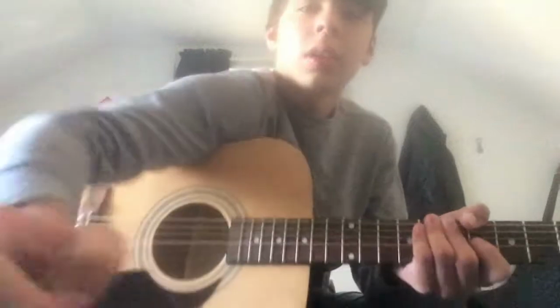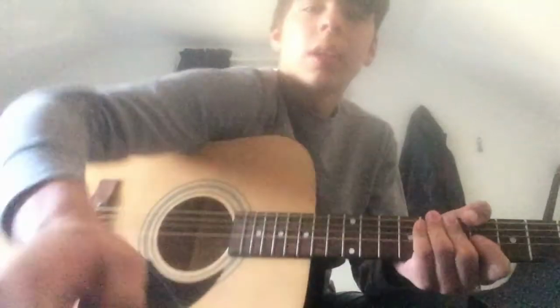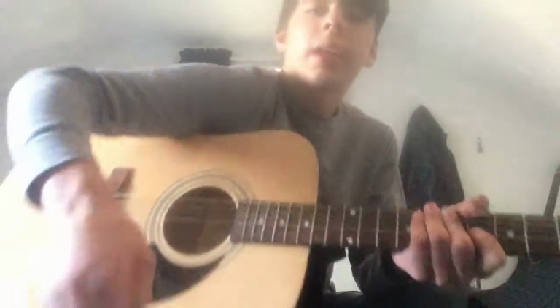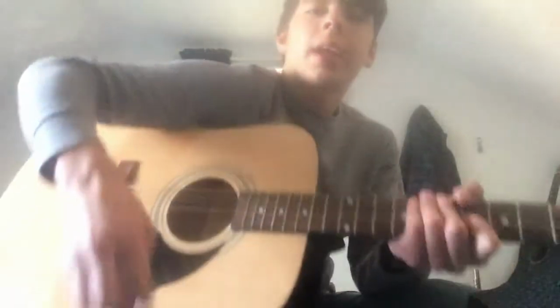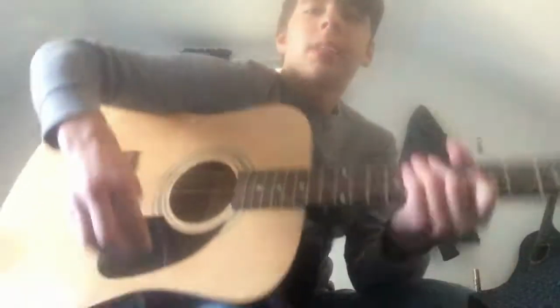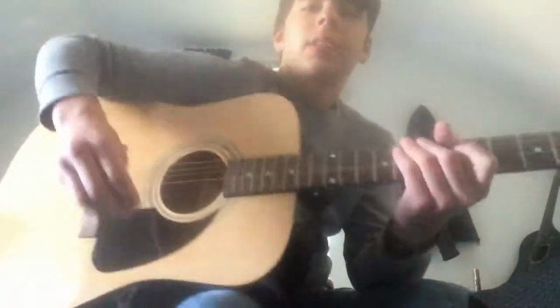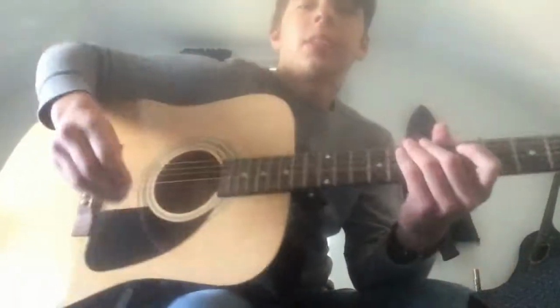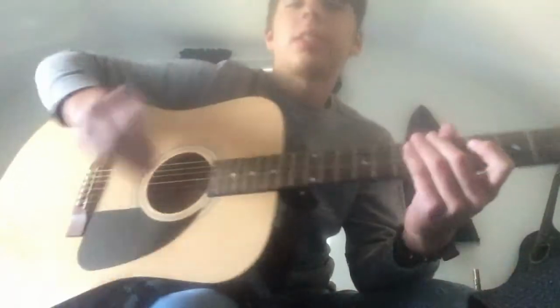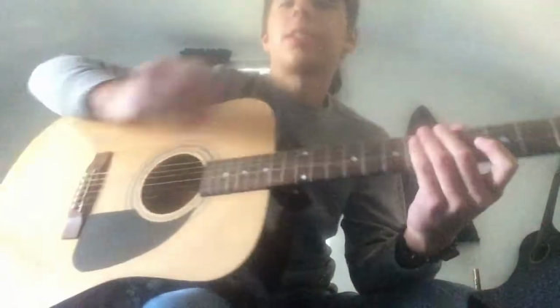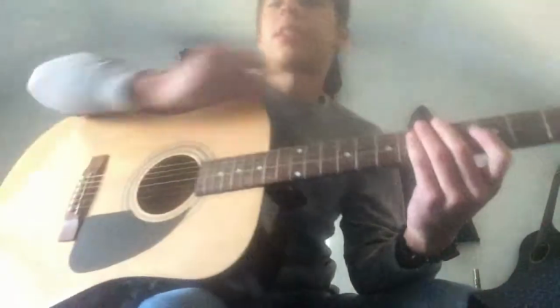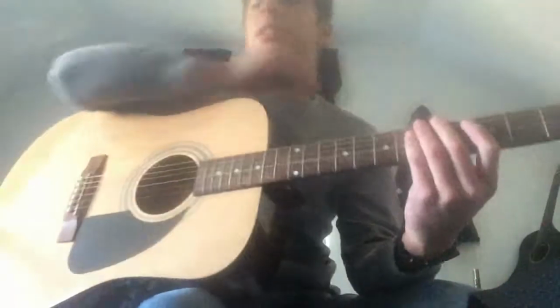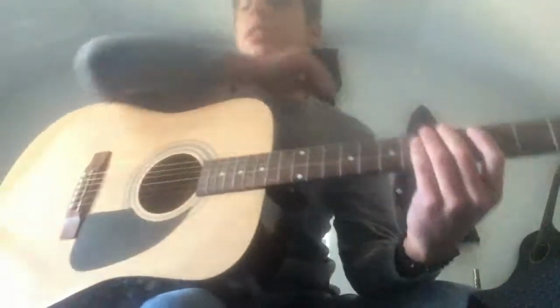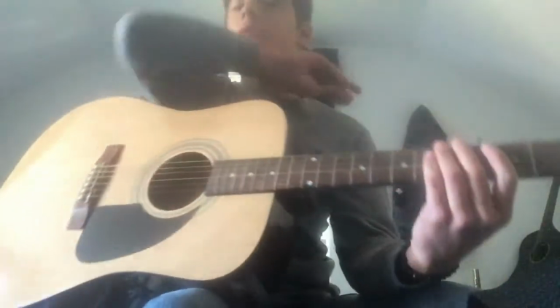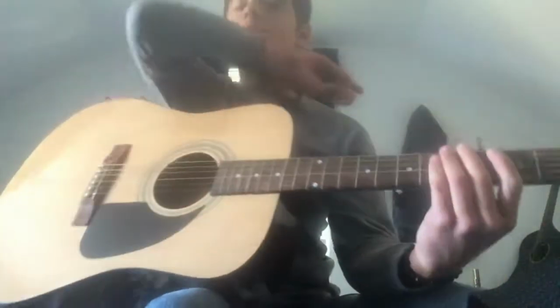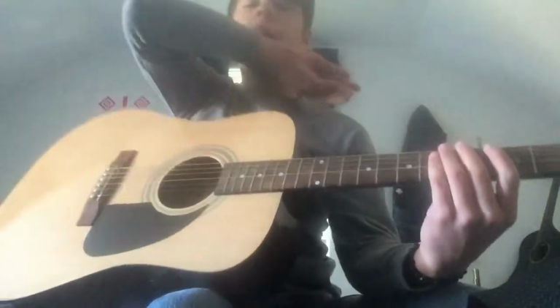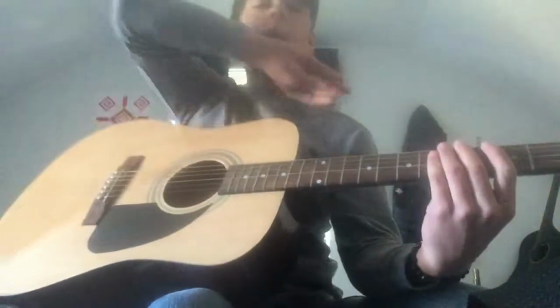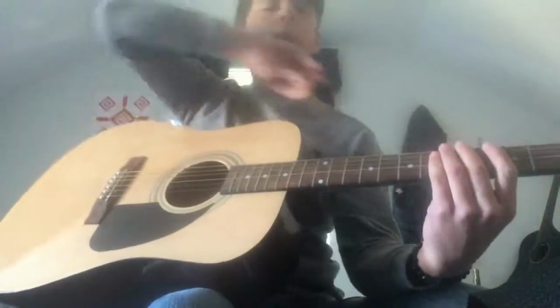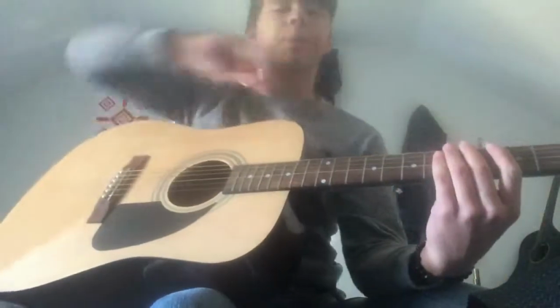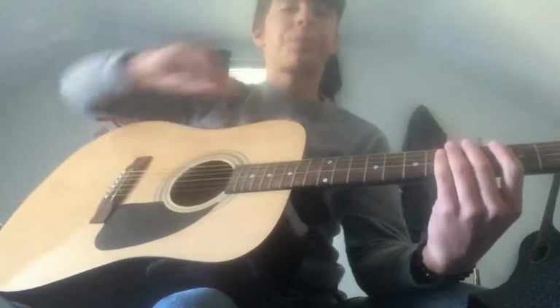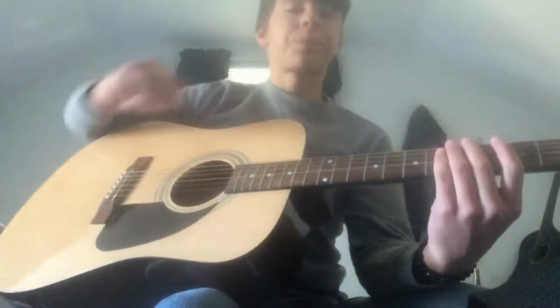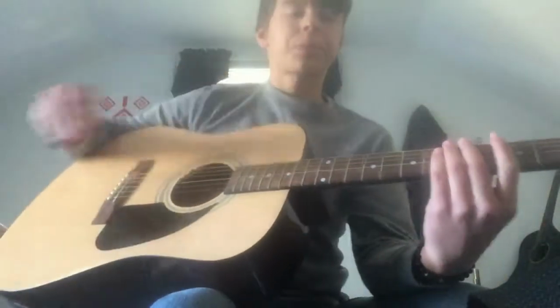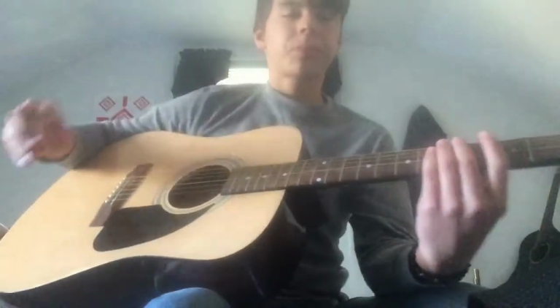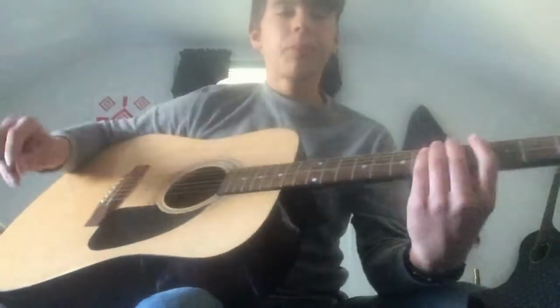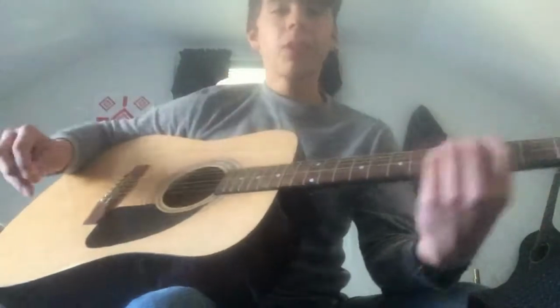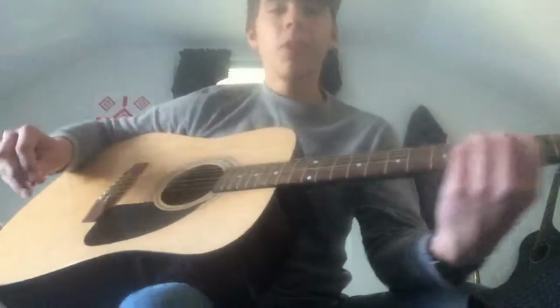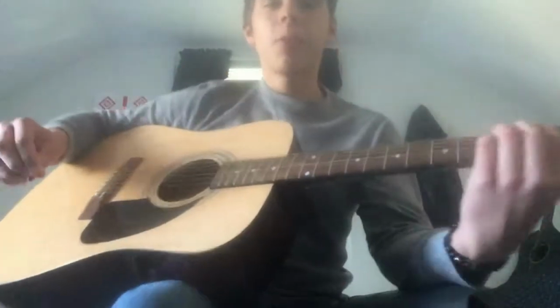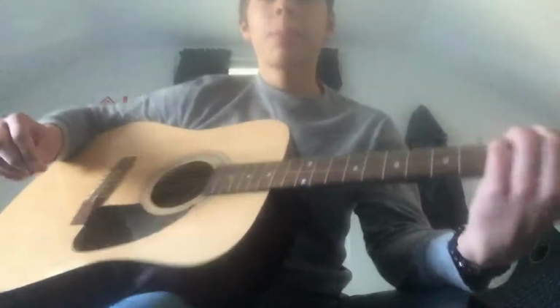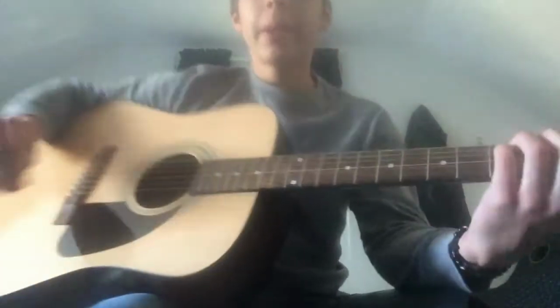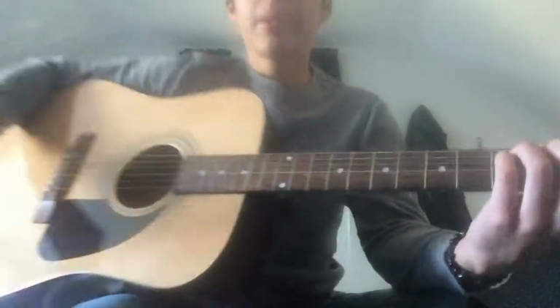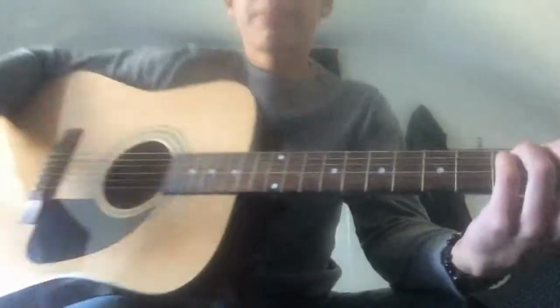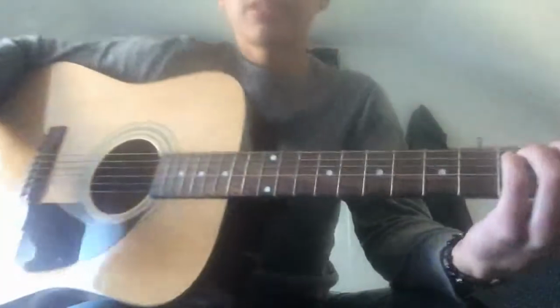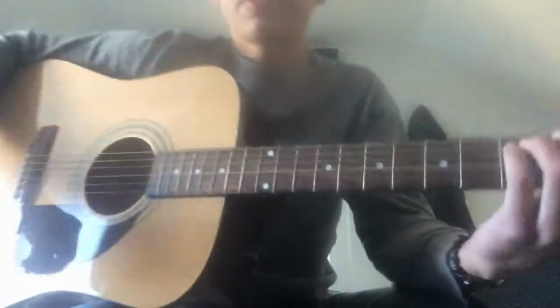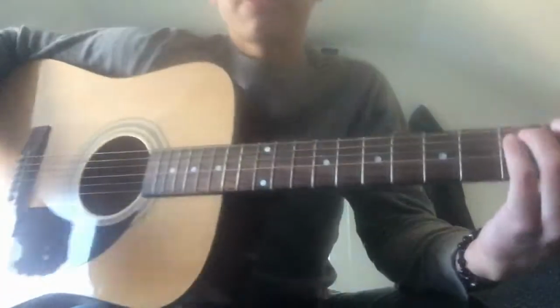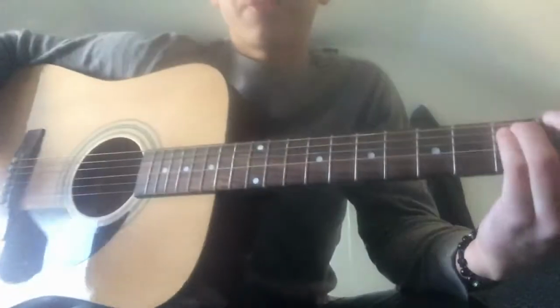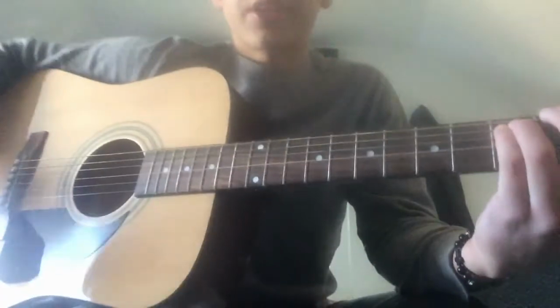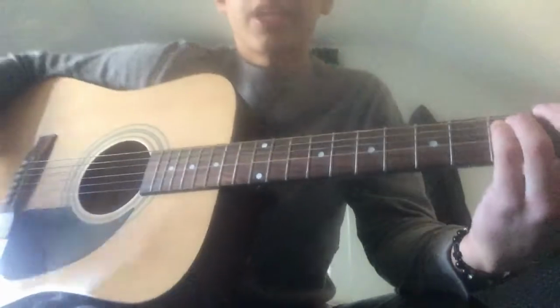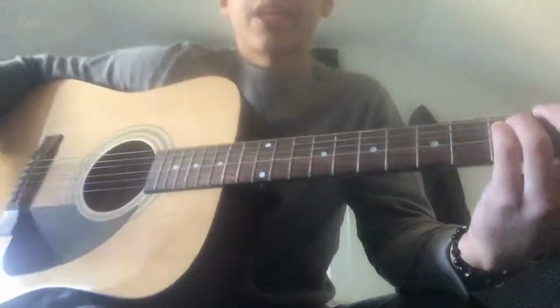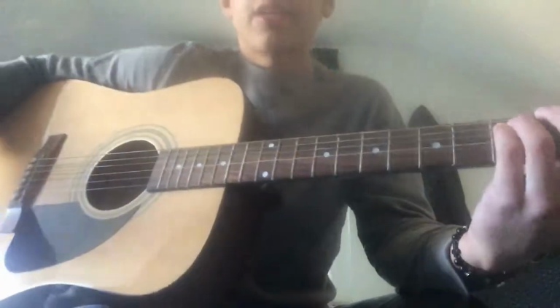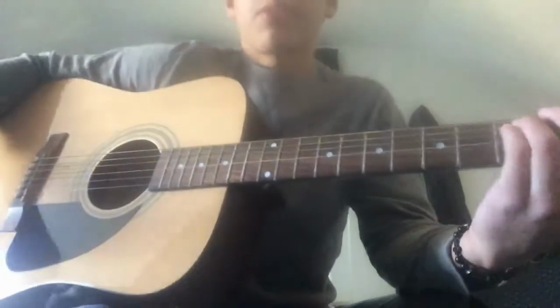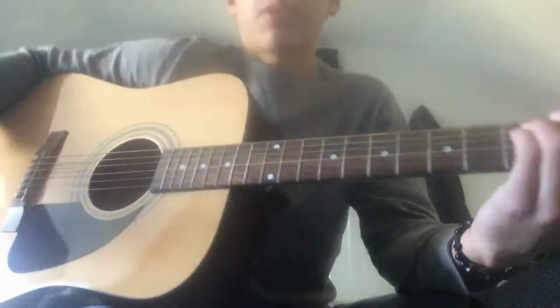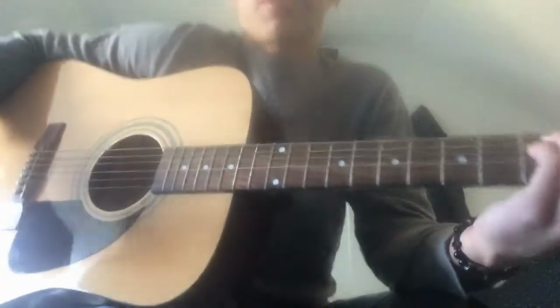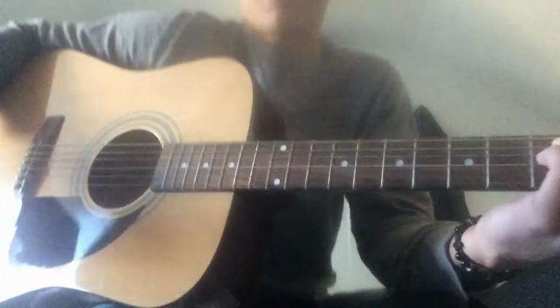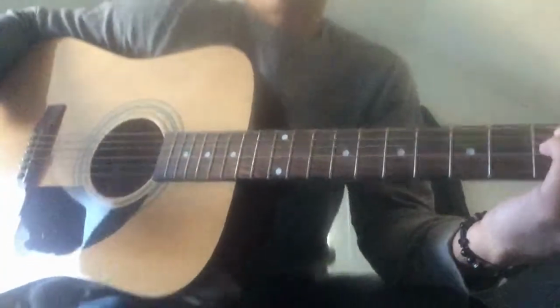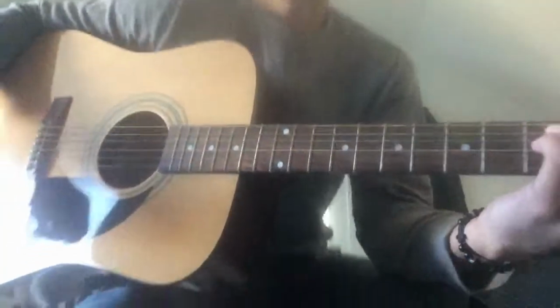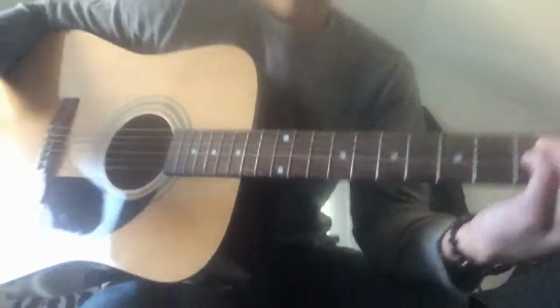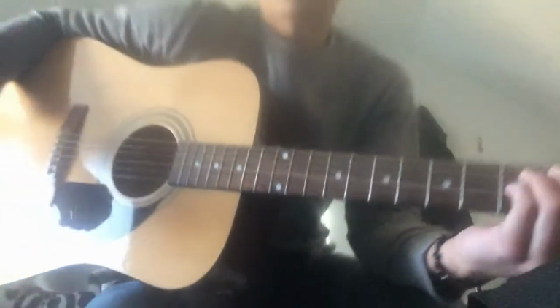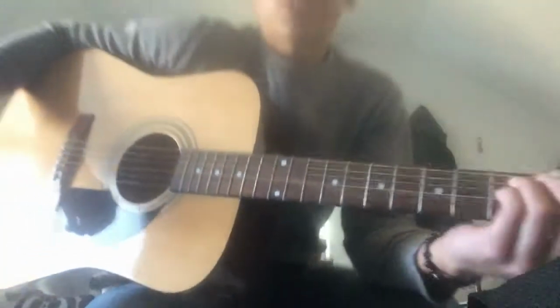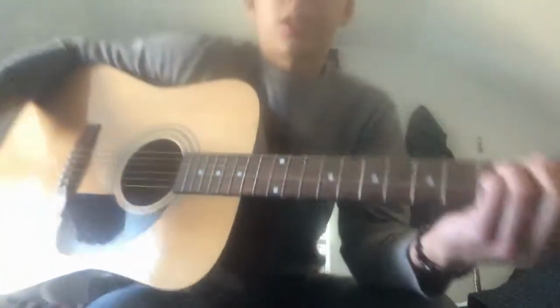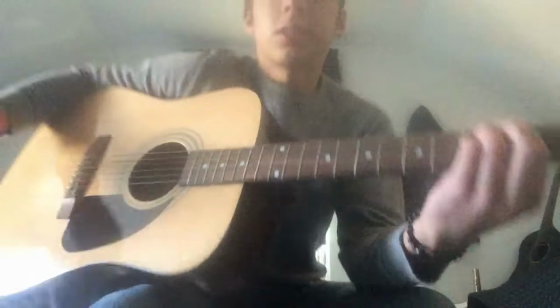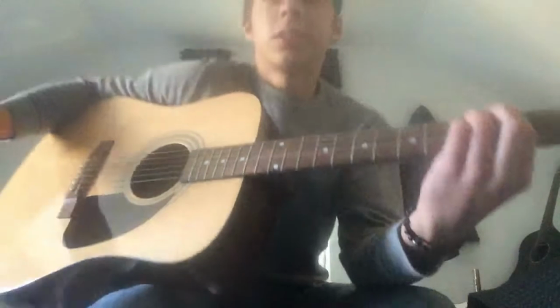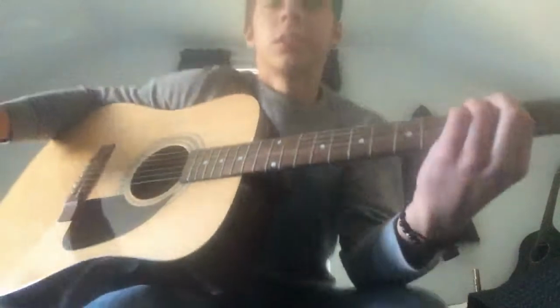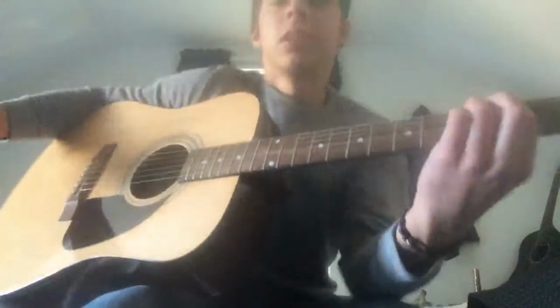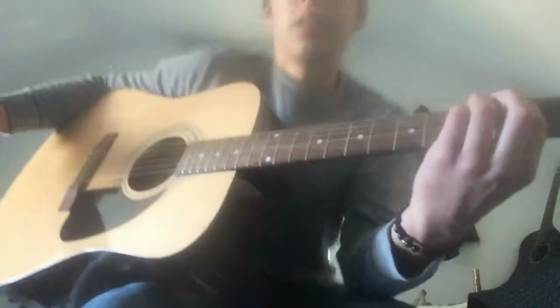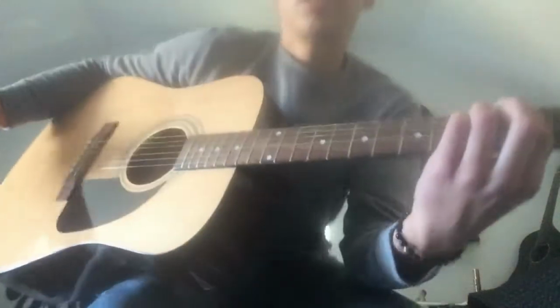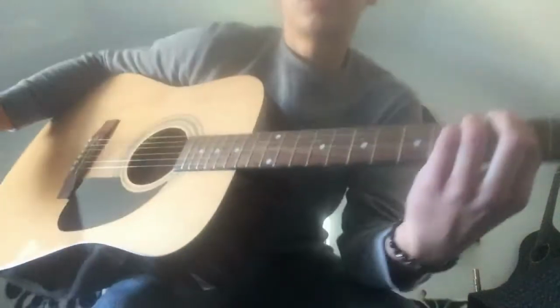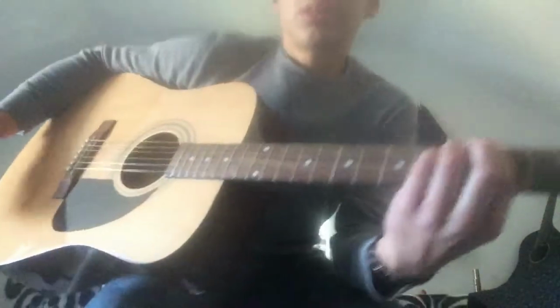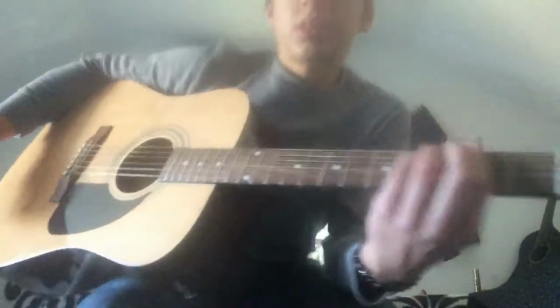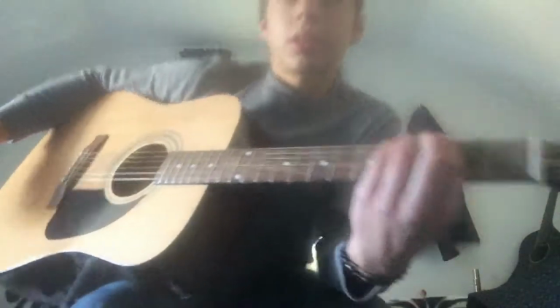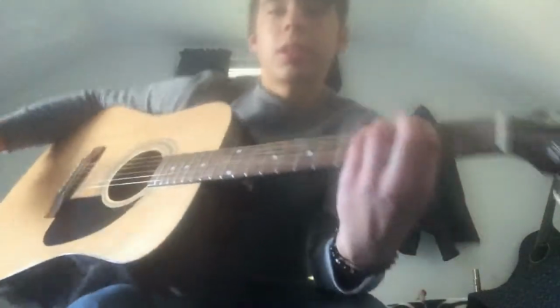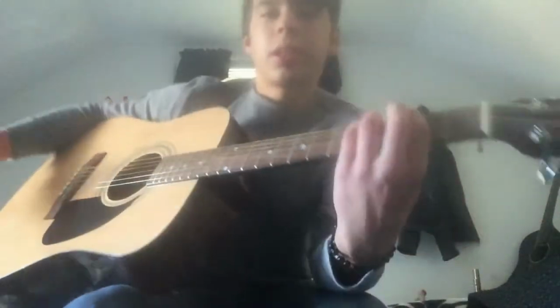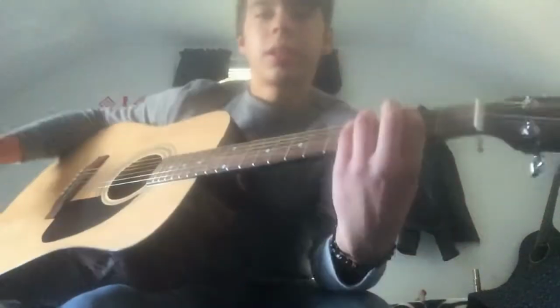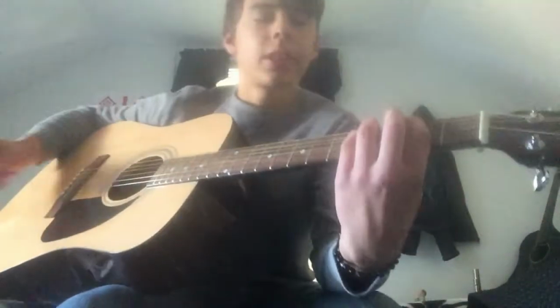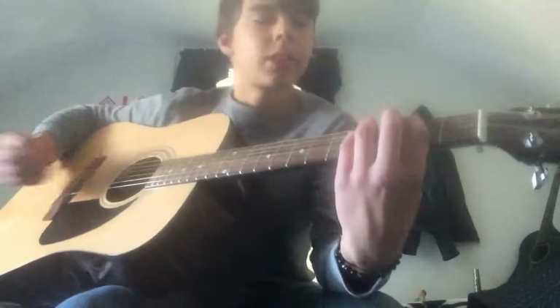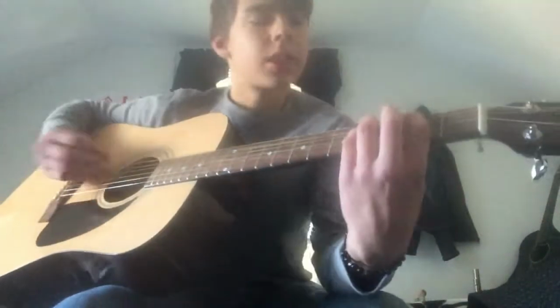Hey guys, this is a tutorial for Breaking Benjamin, 'Forget It,' one of my favorite songs. So it's gonna go like this.